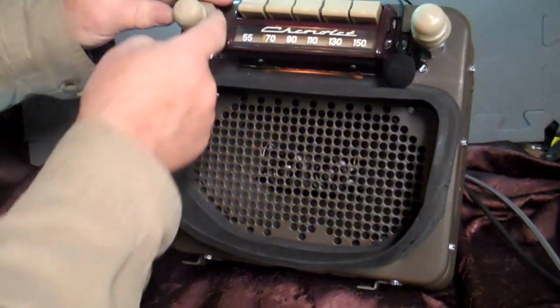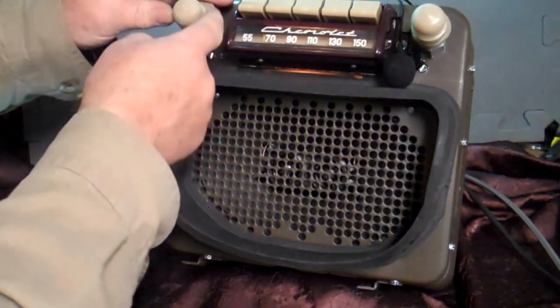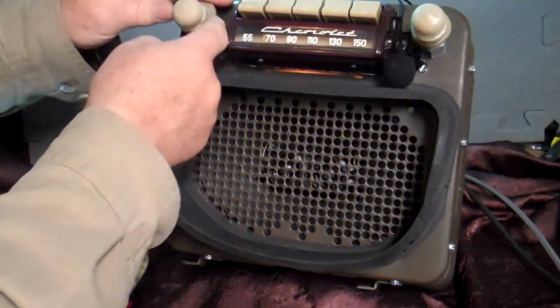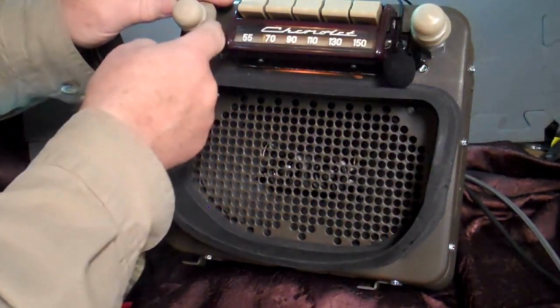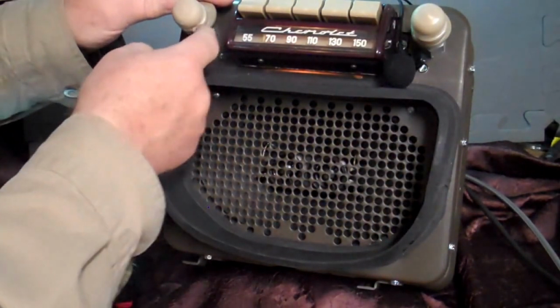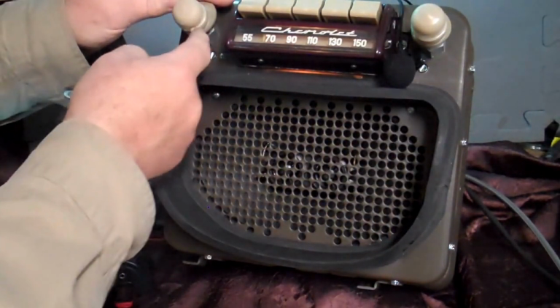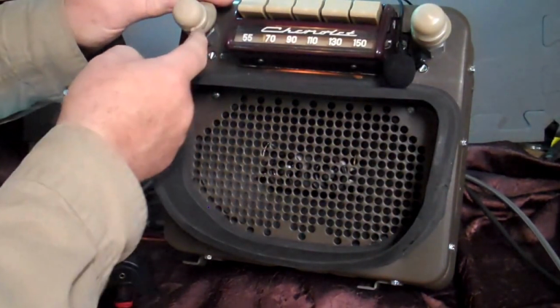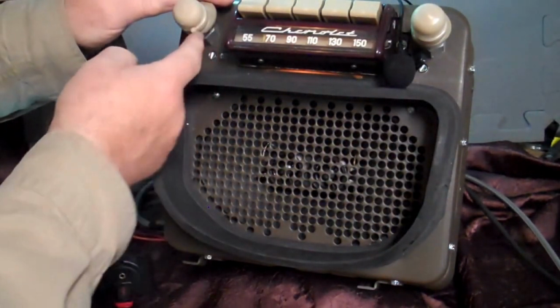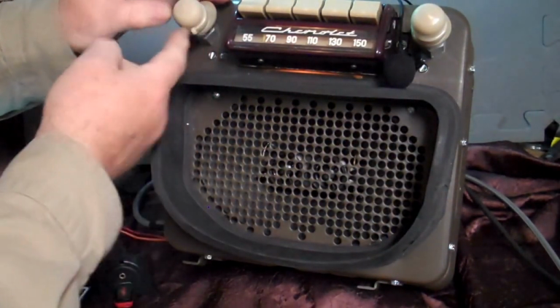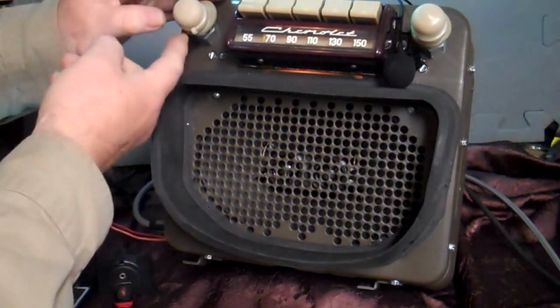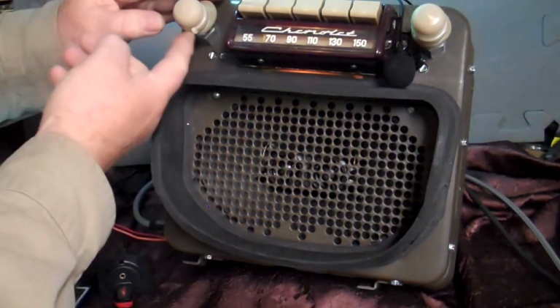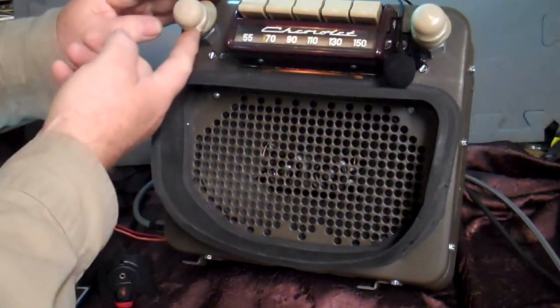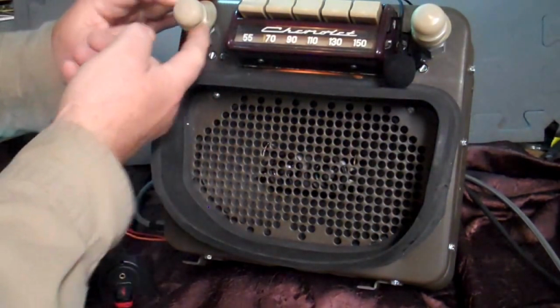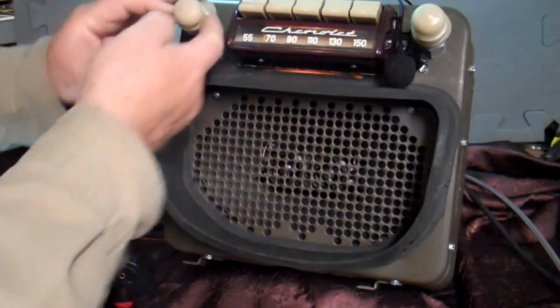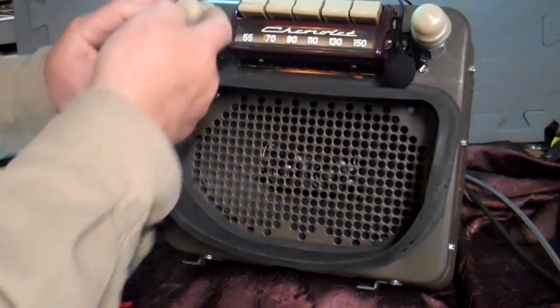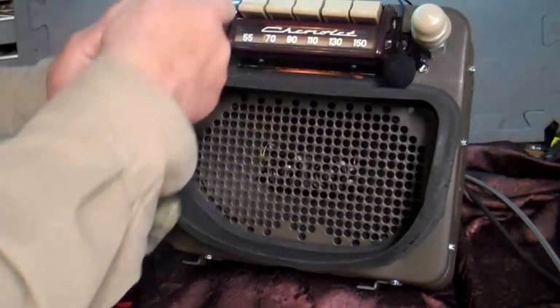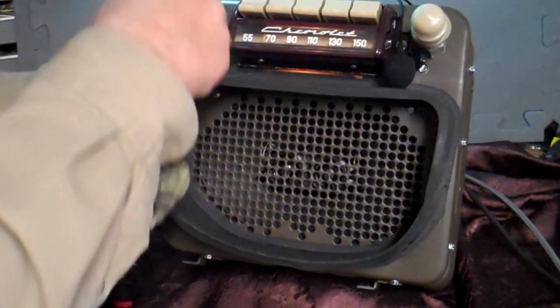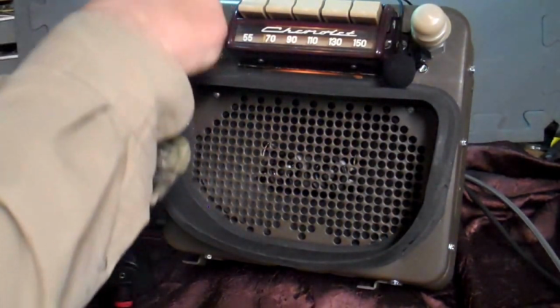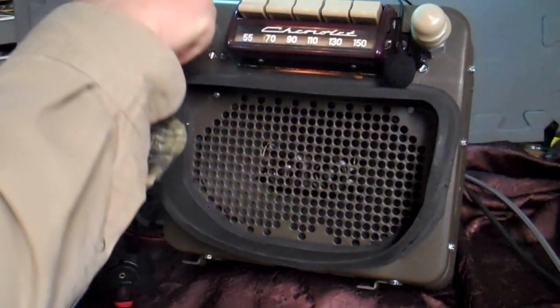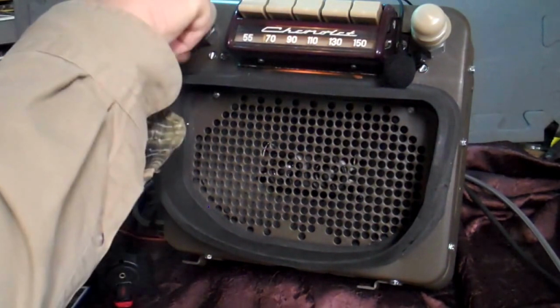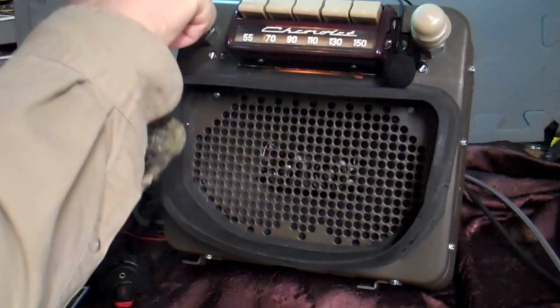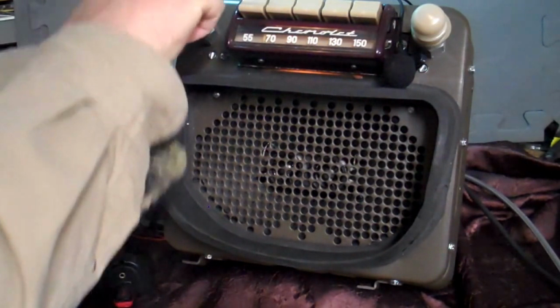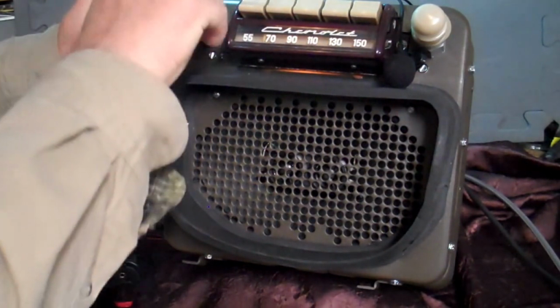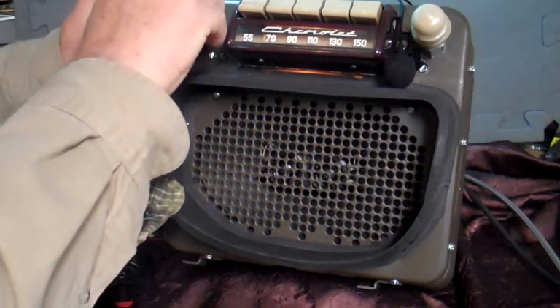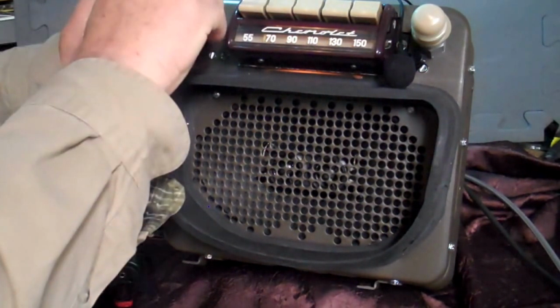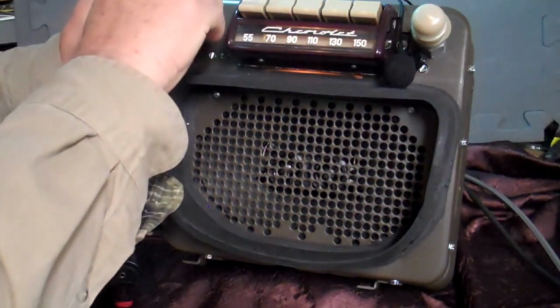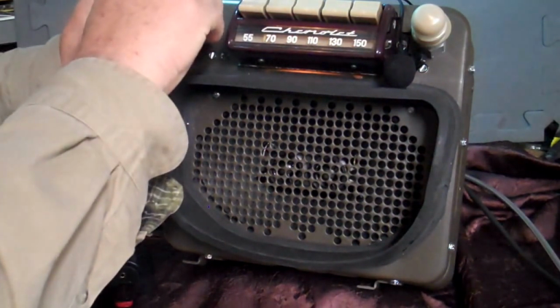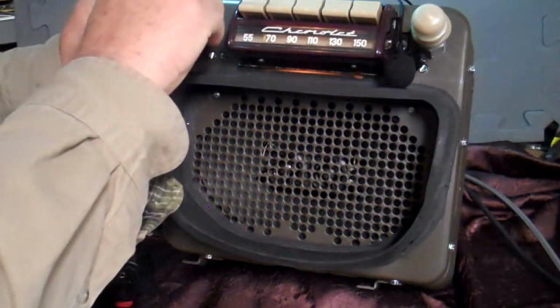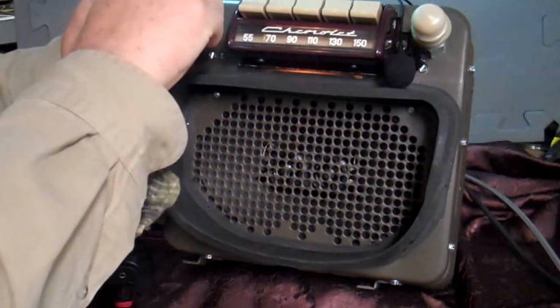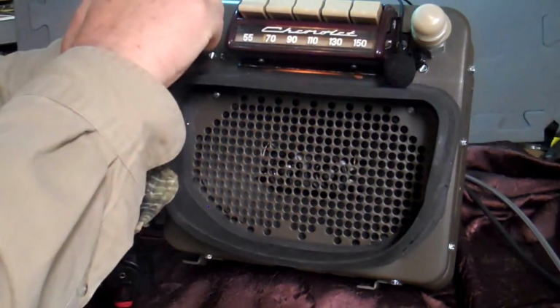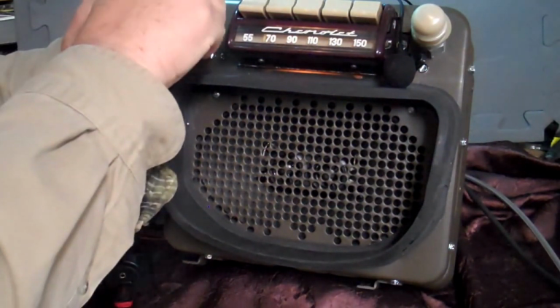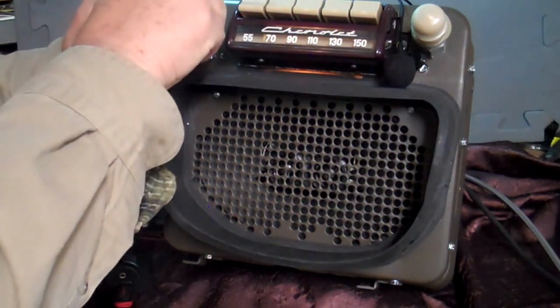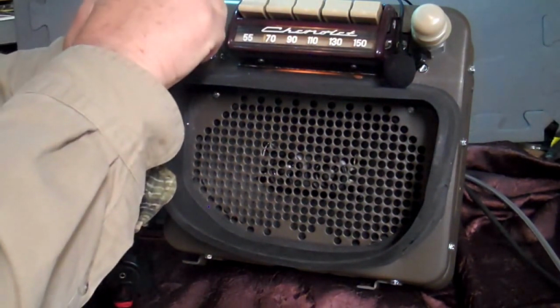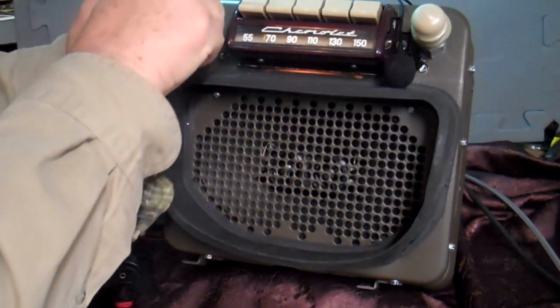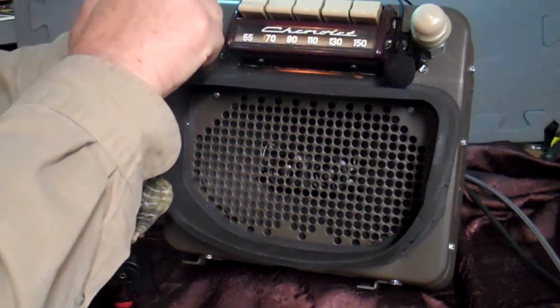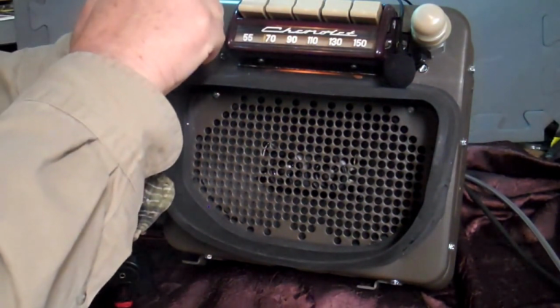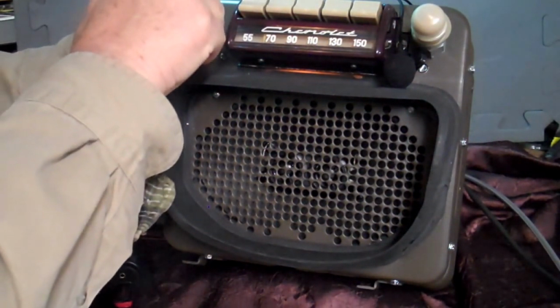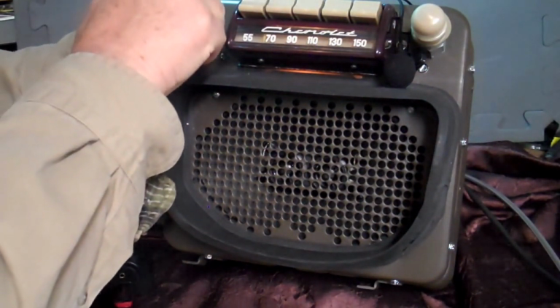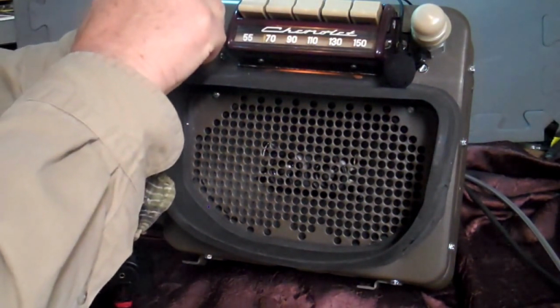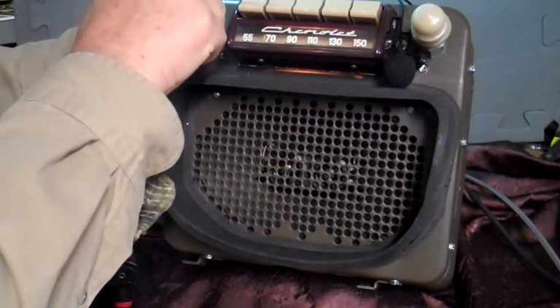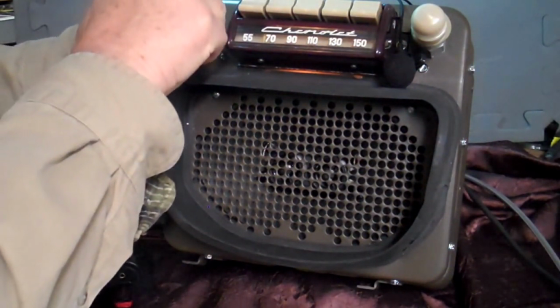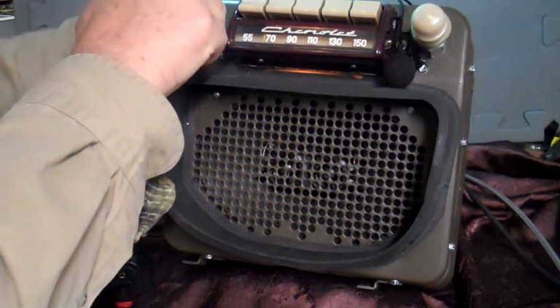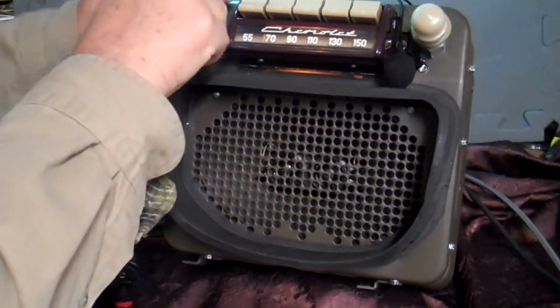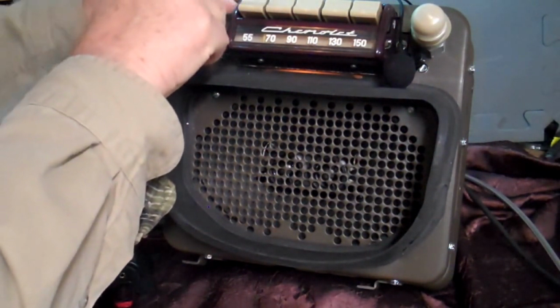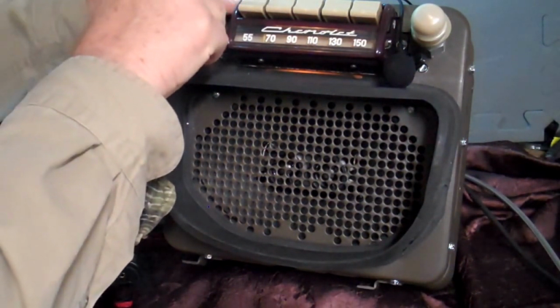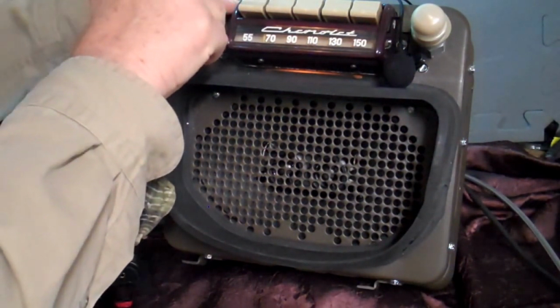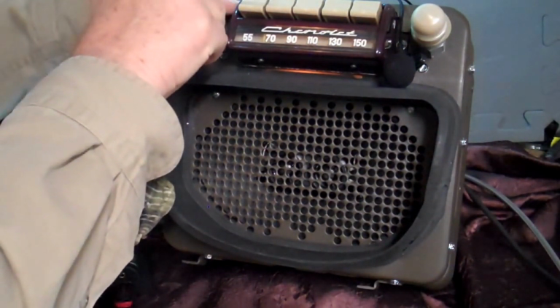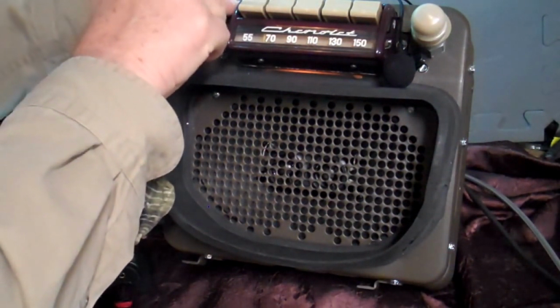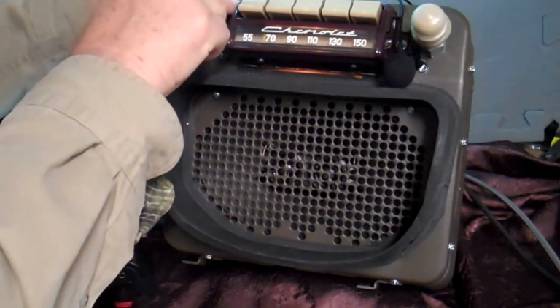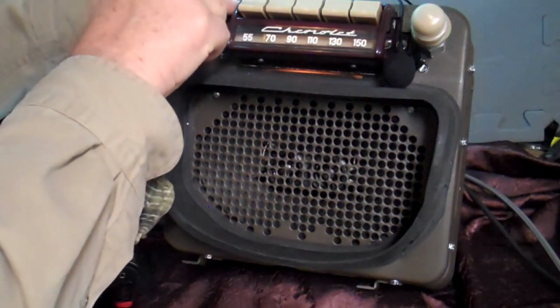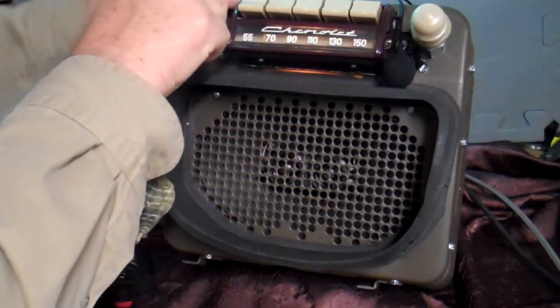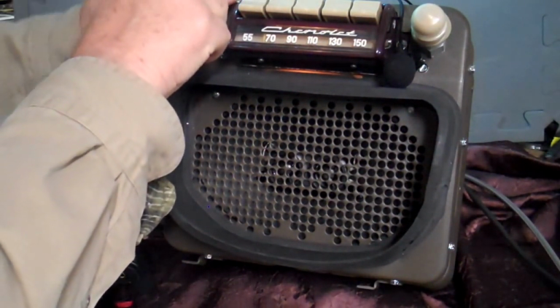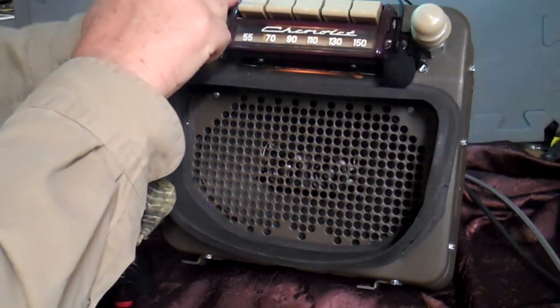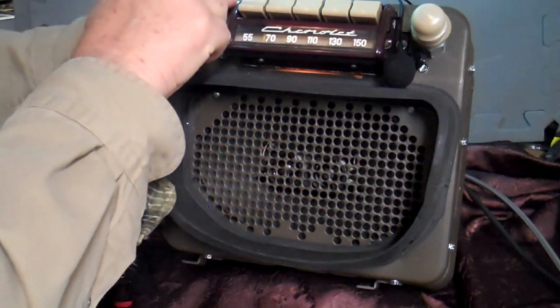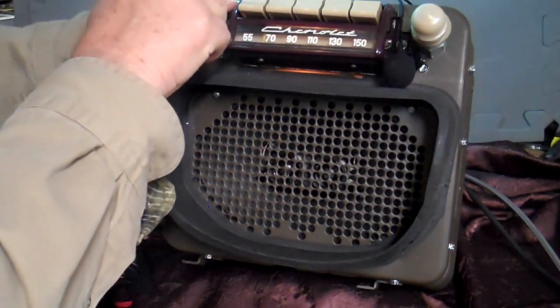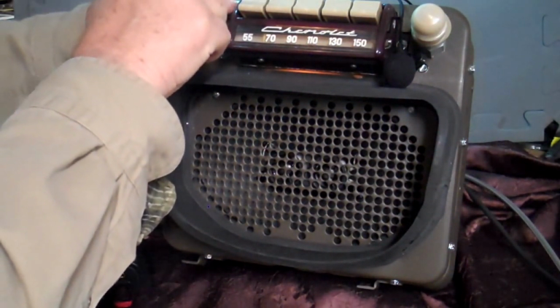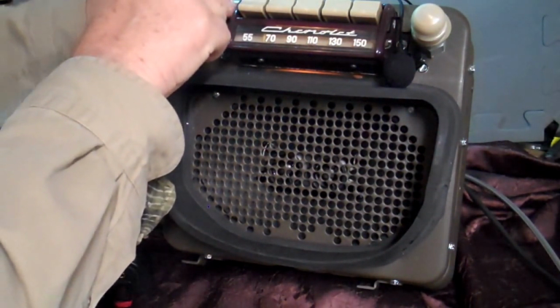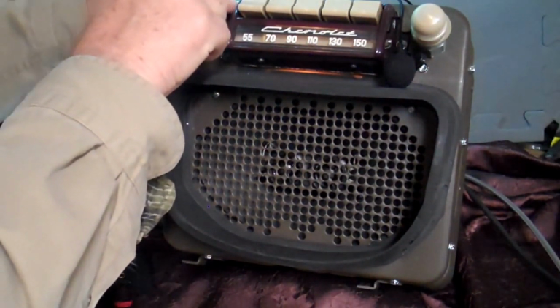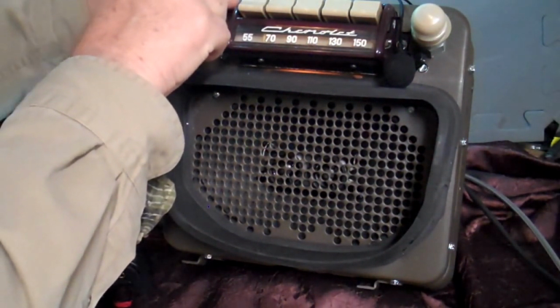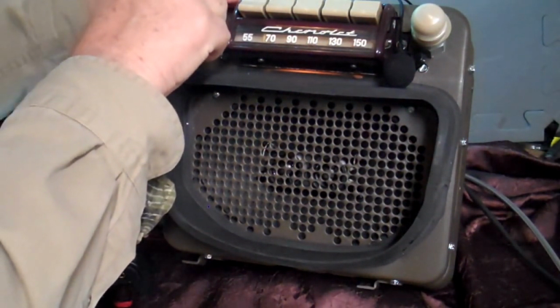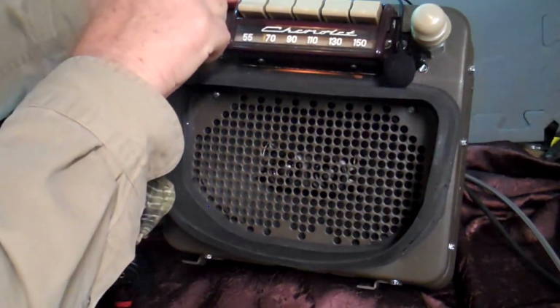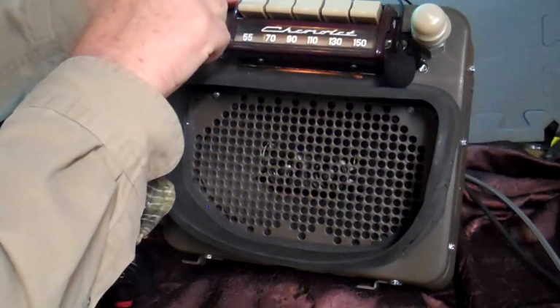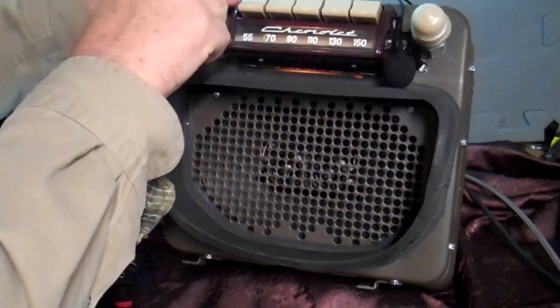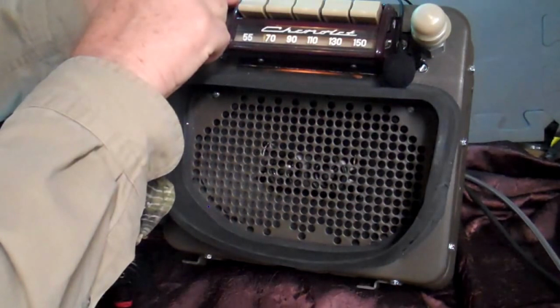You have bass and treble here, like you've always had. That's full bass, that's full treble.